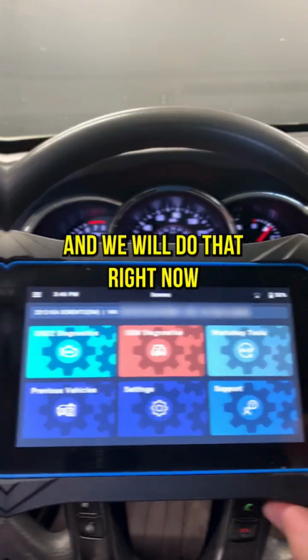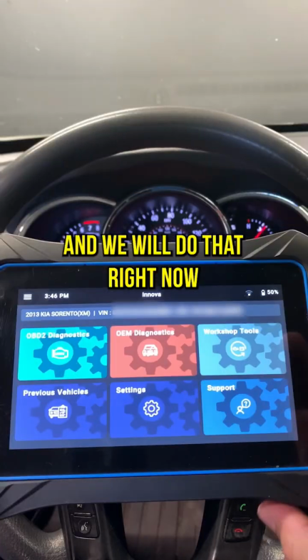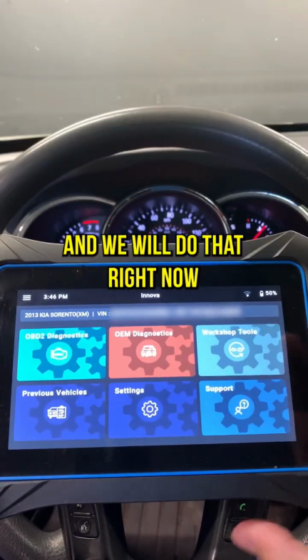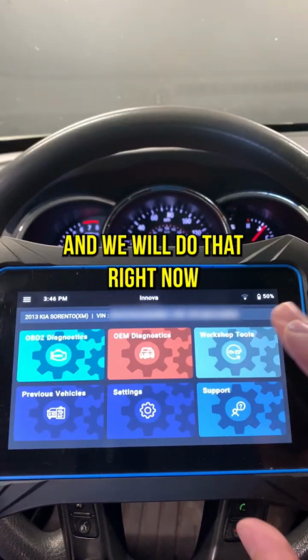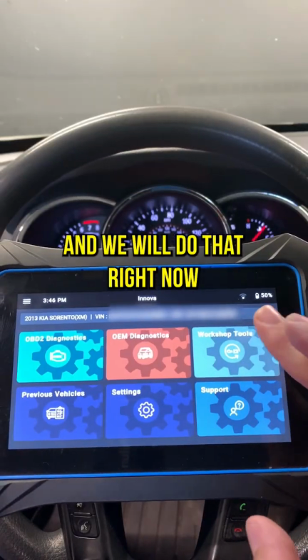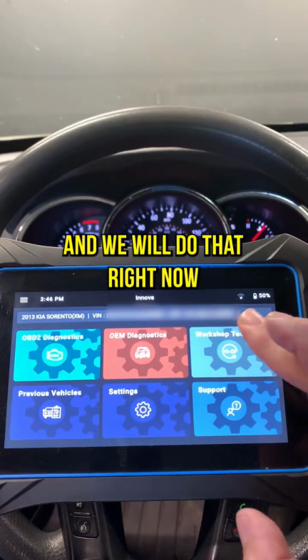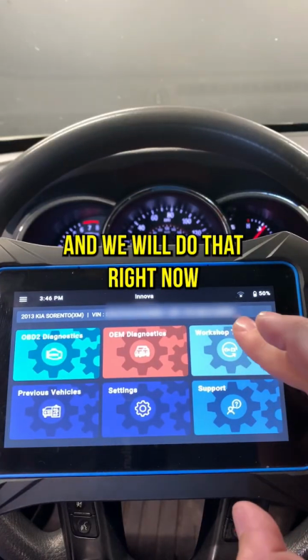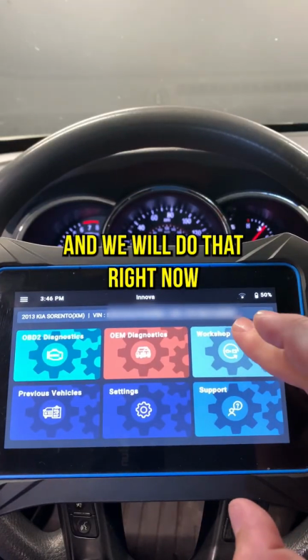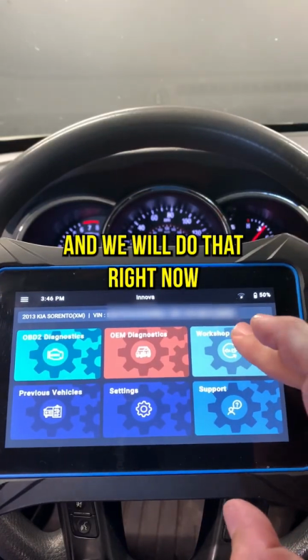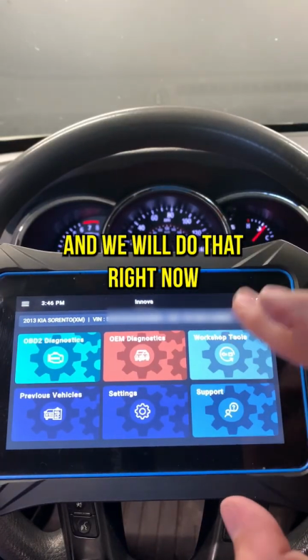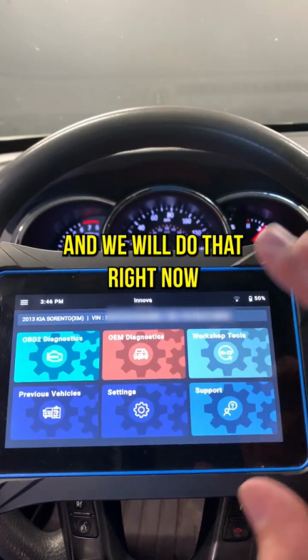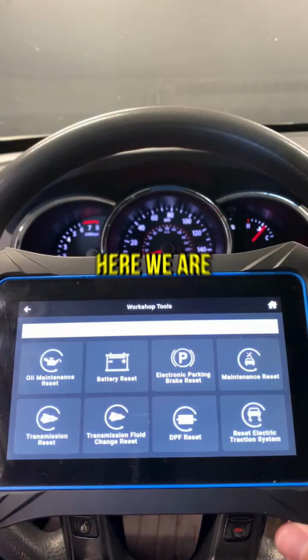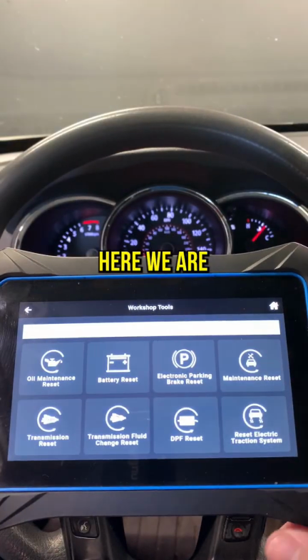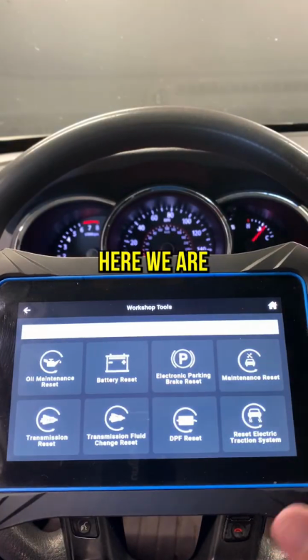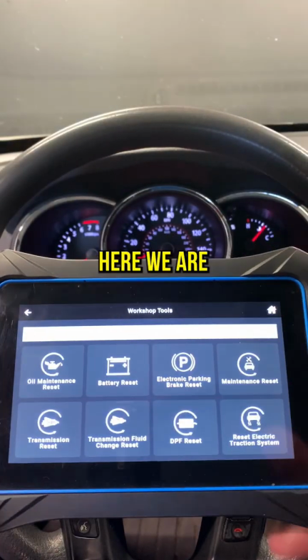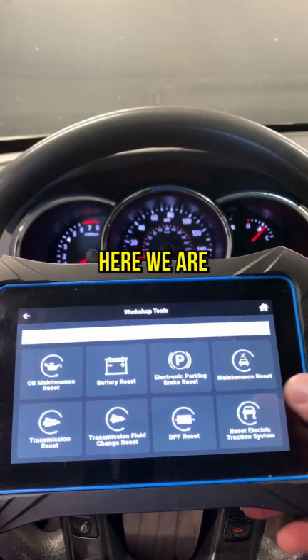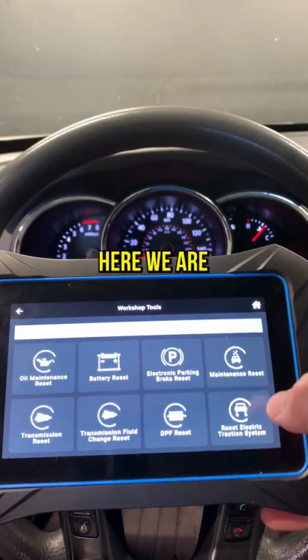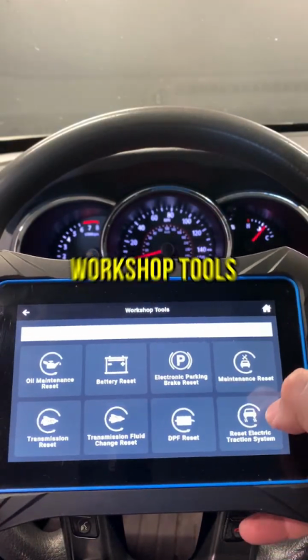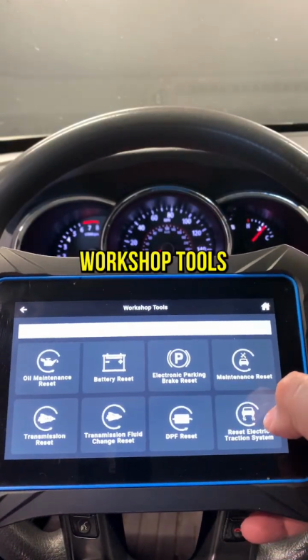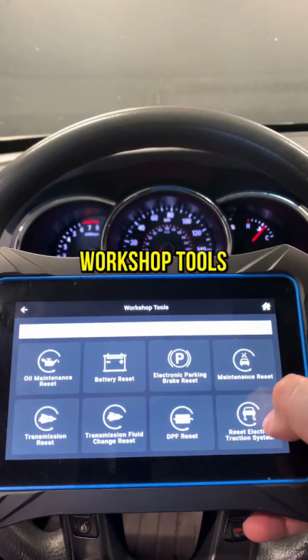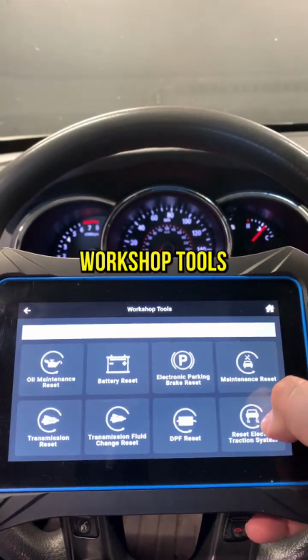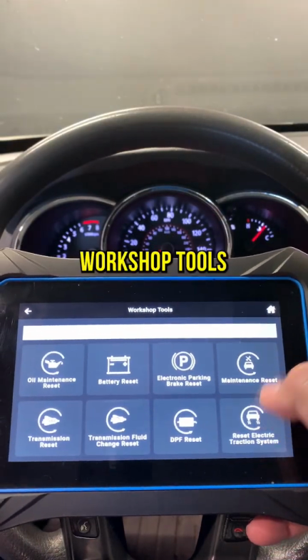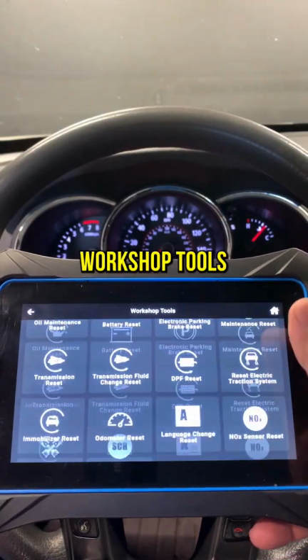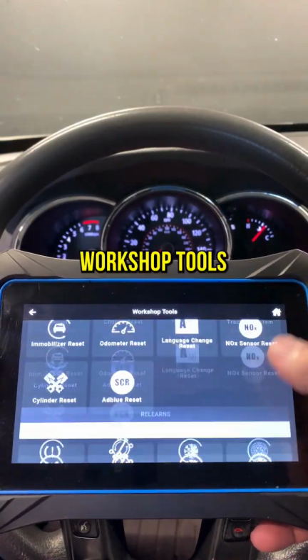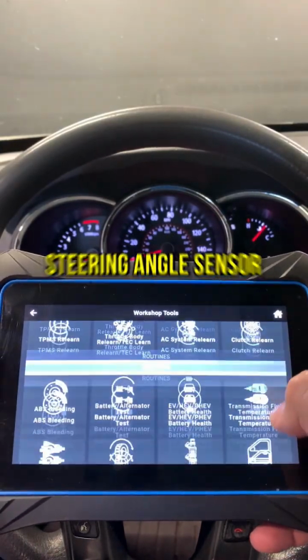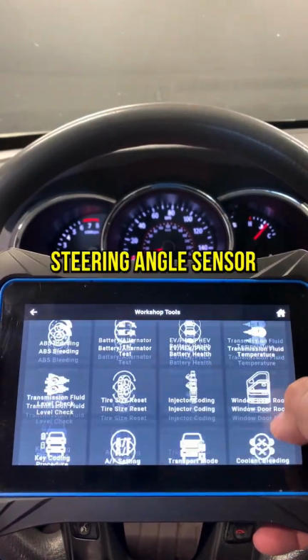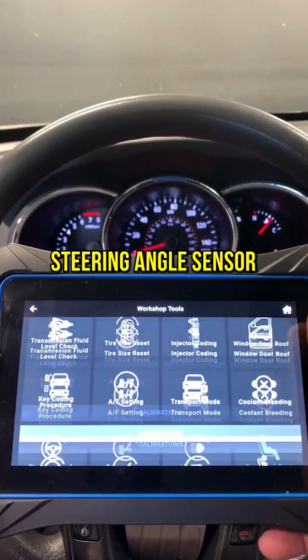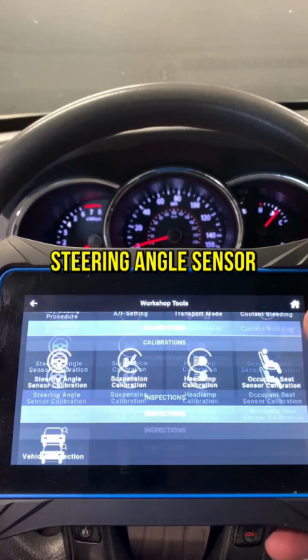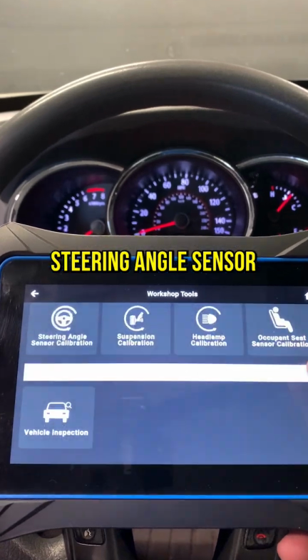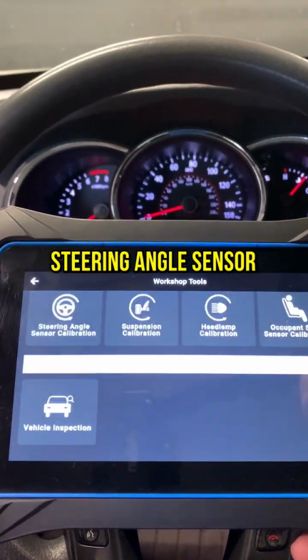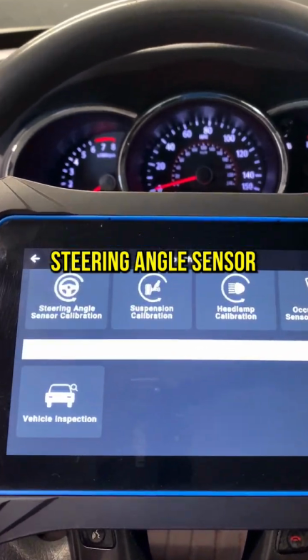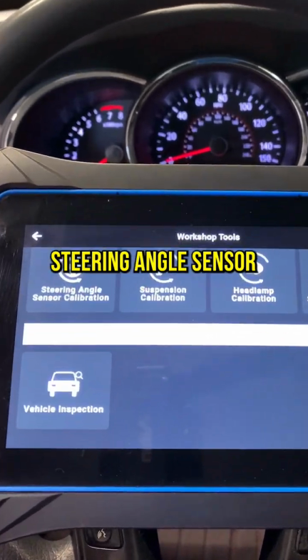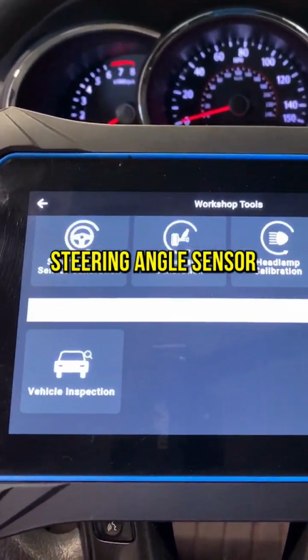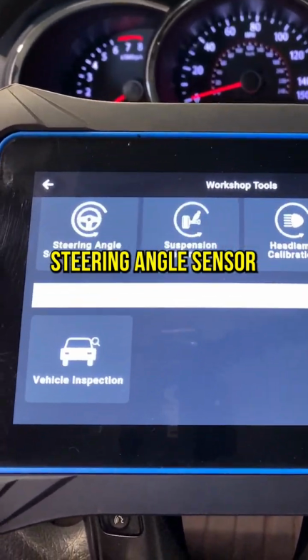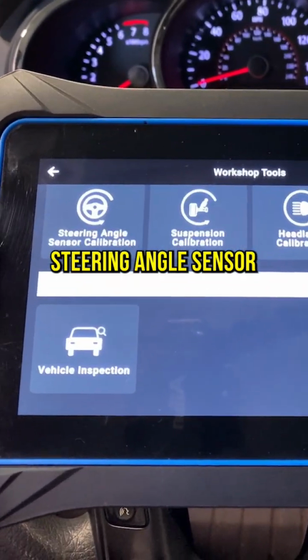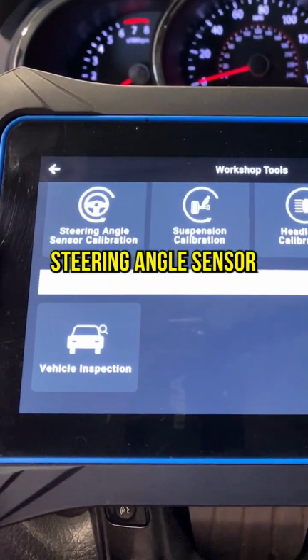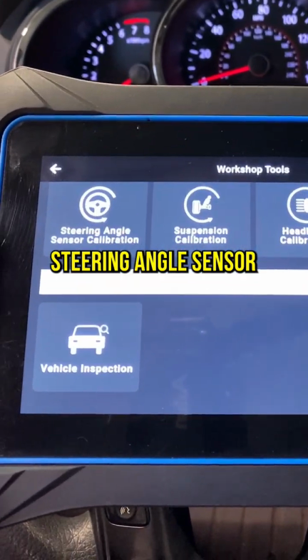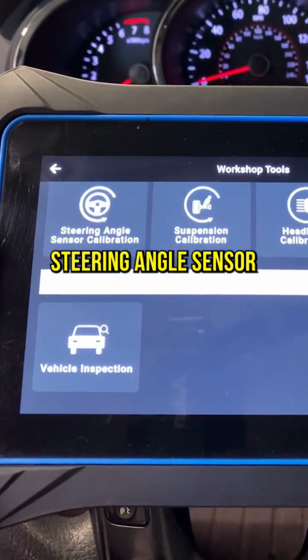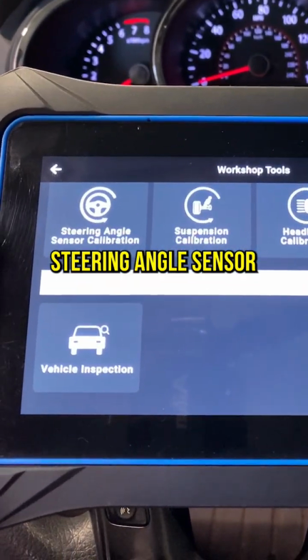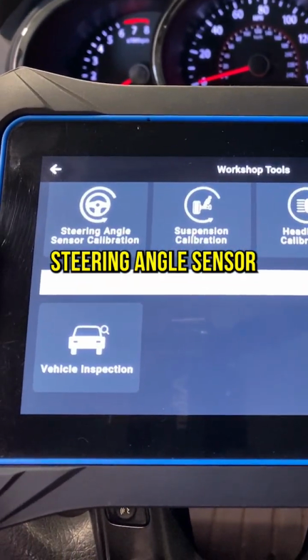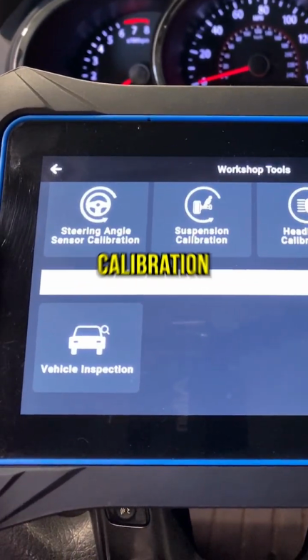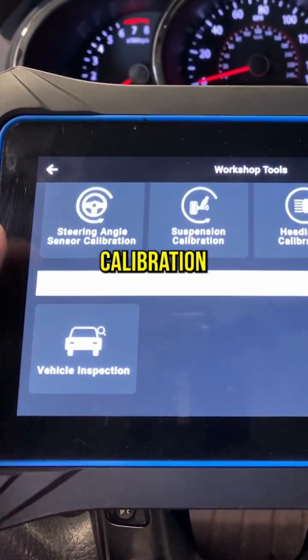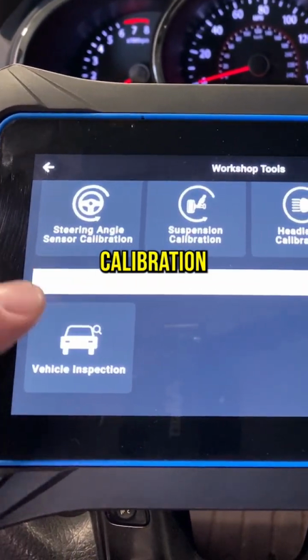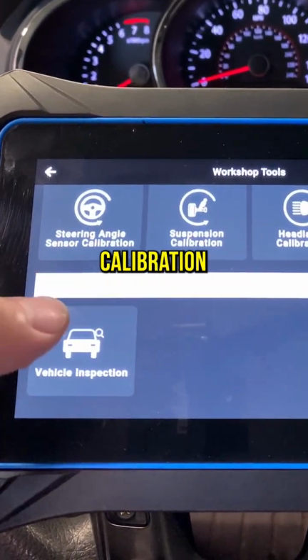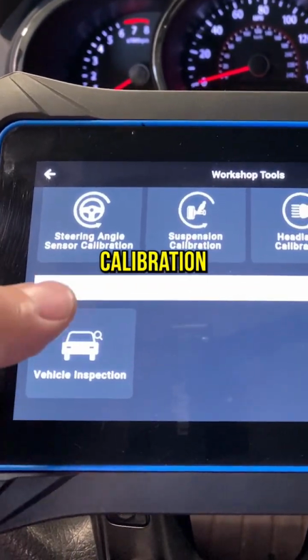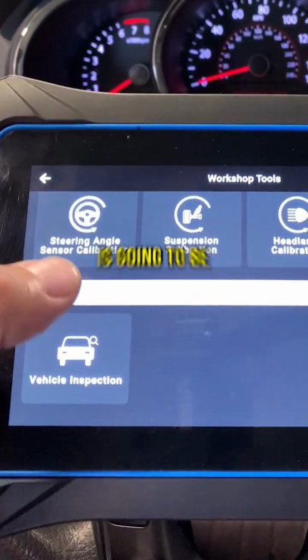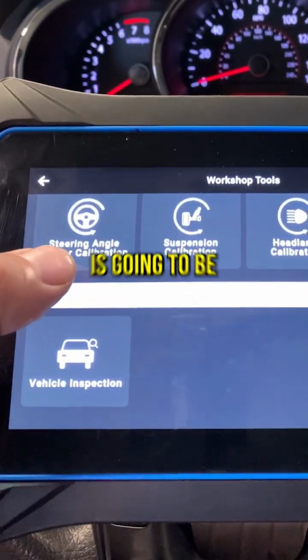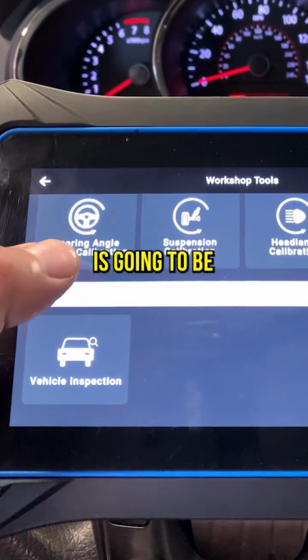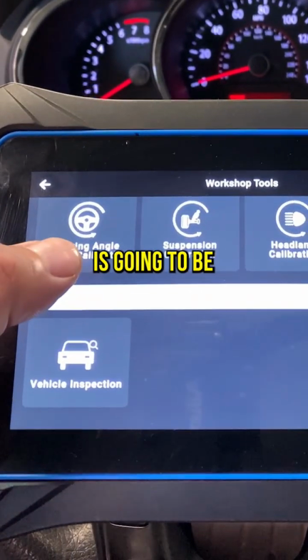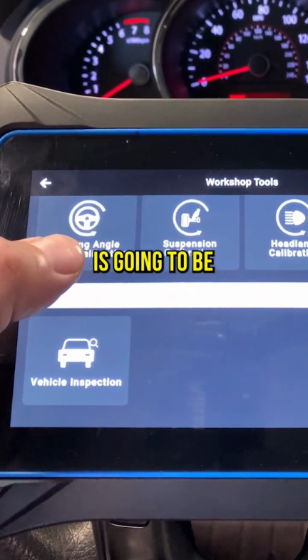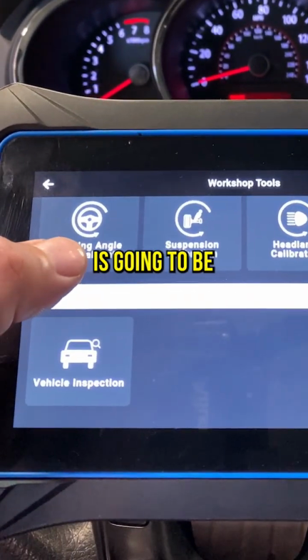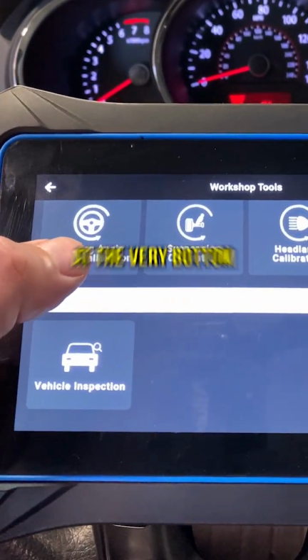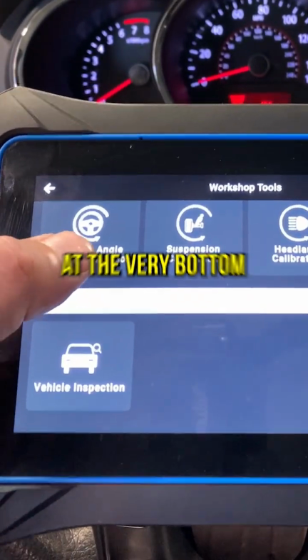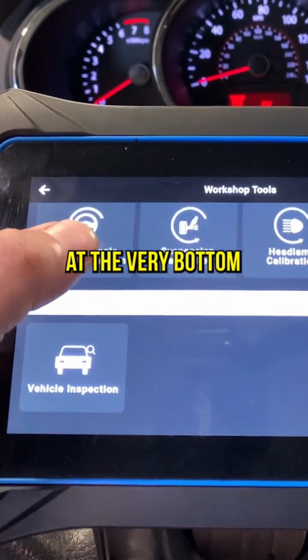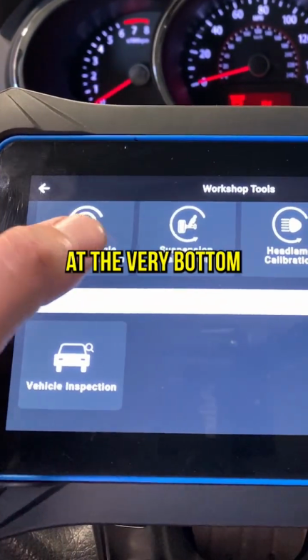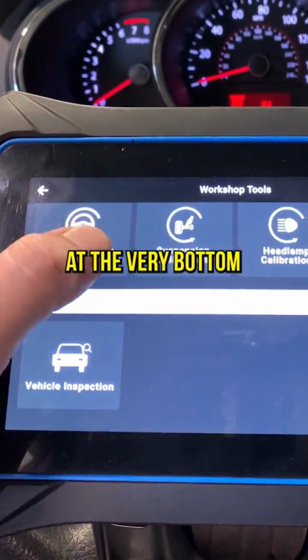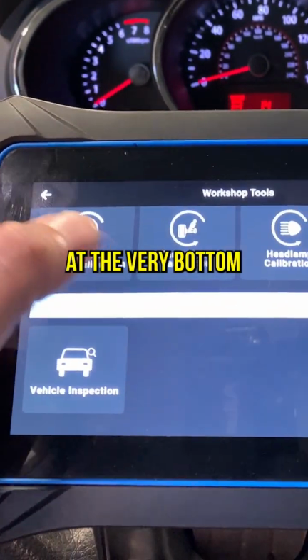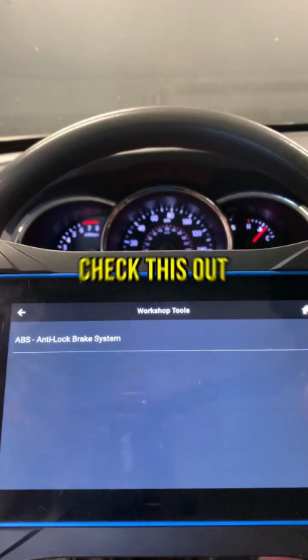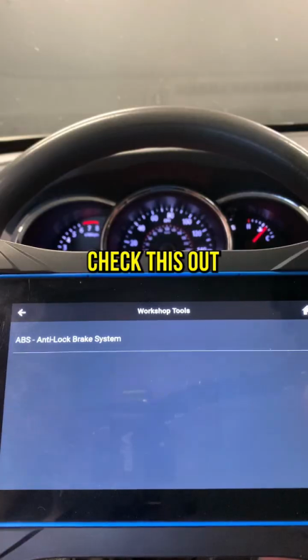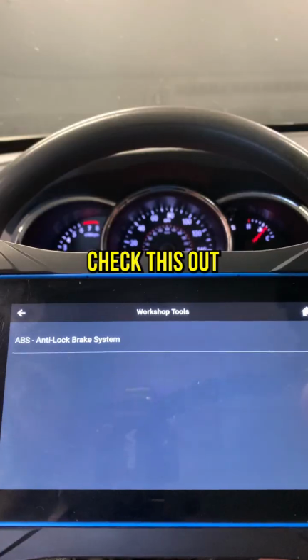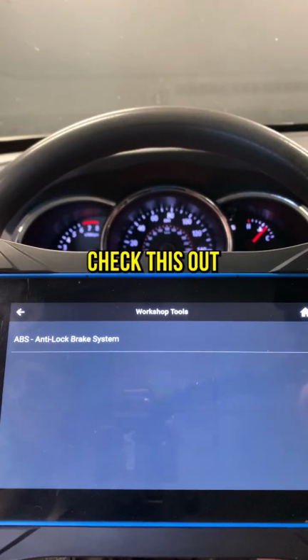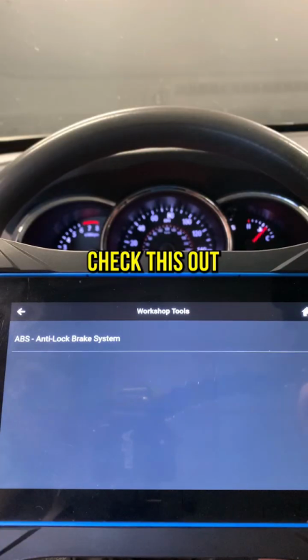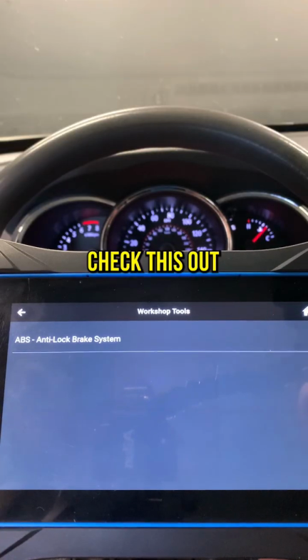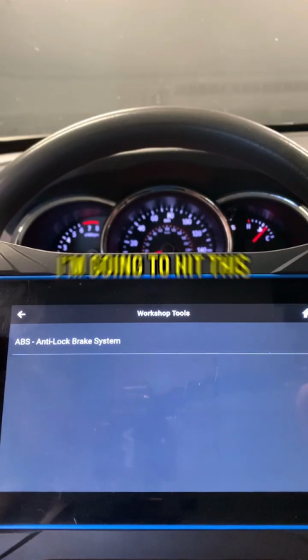We will do that right now. Here we are in workshop tools. Steering angle sensor calibration is going to be at the very bottom. Check this out.